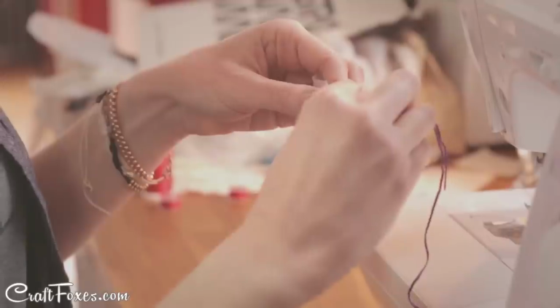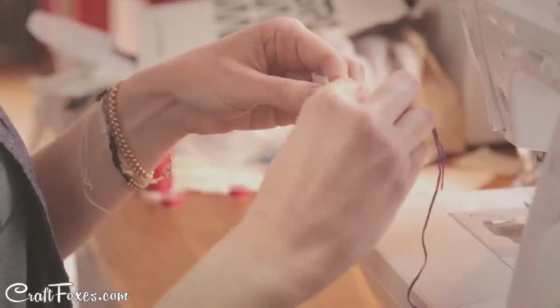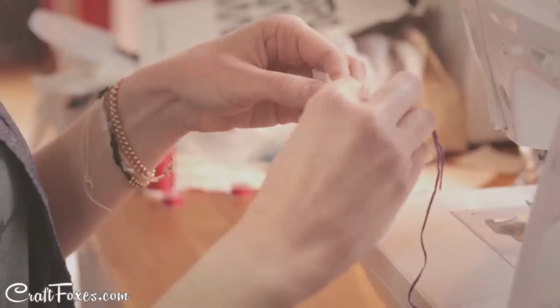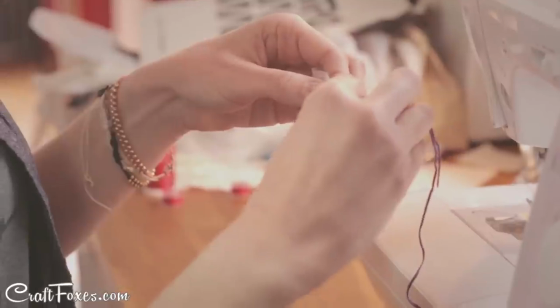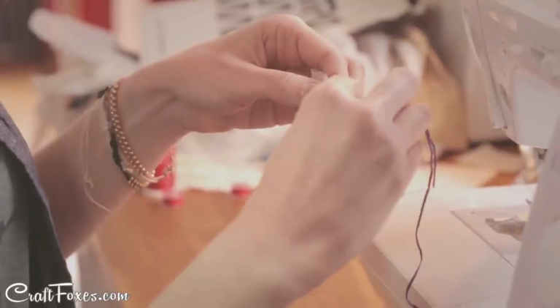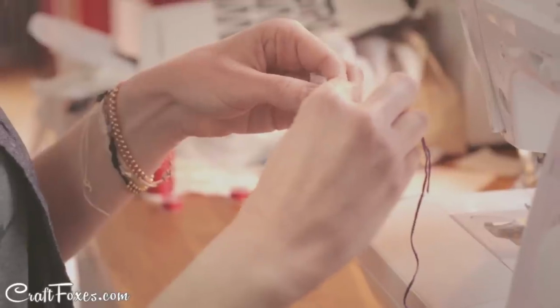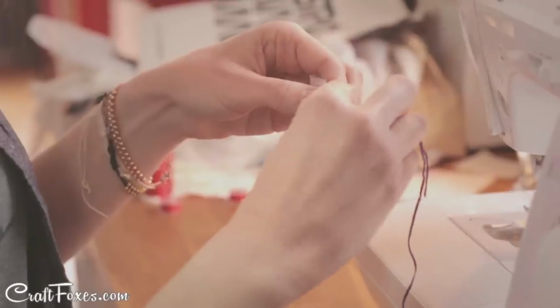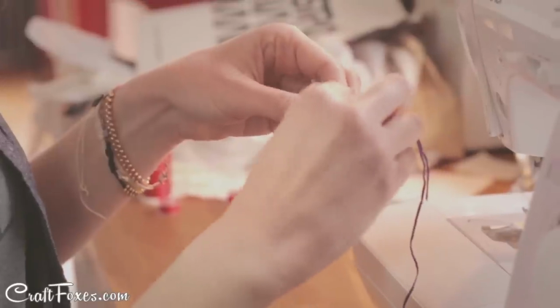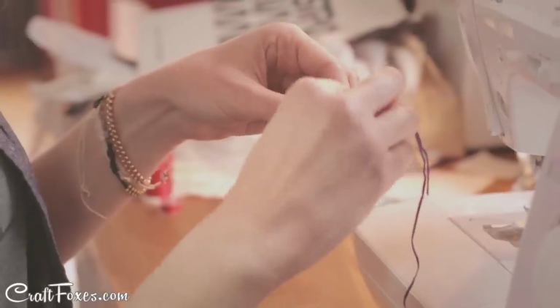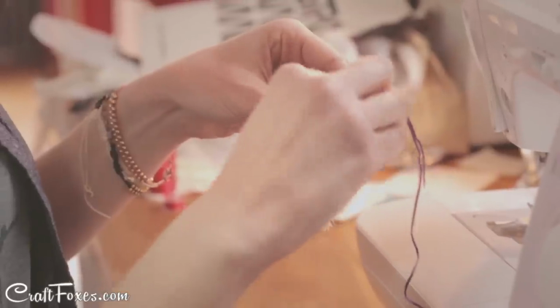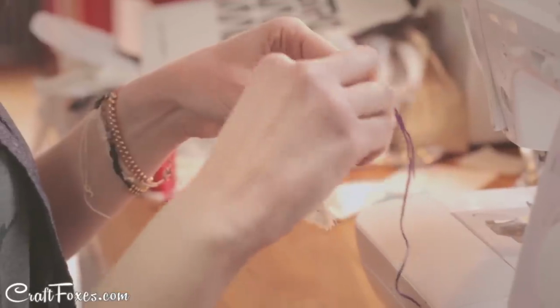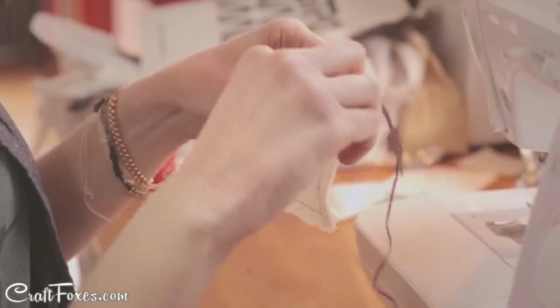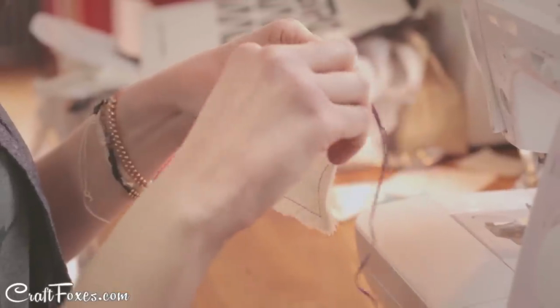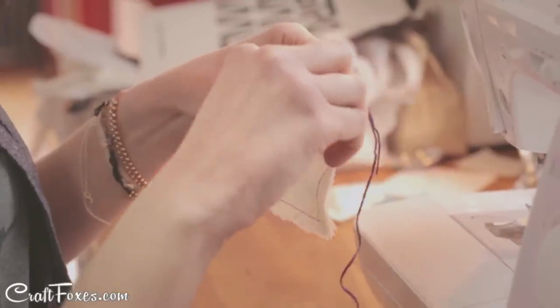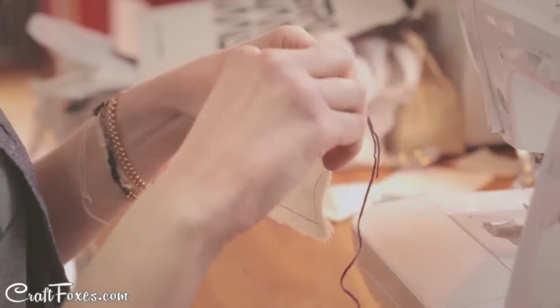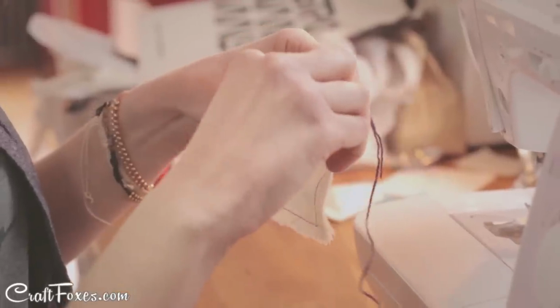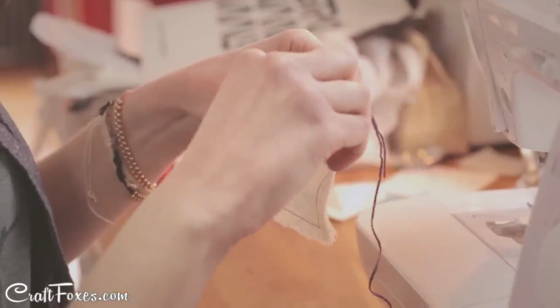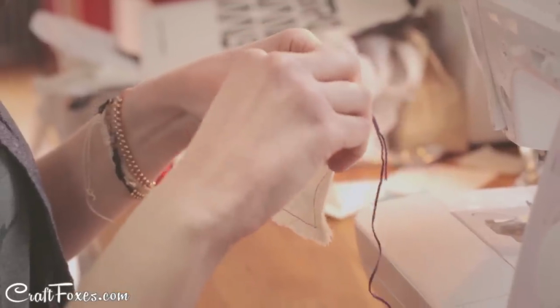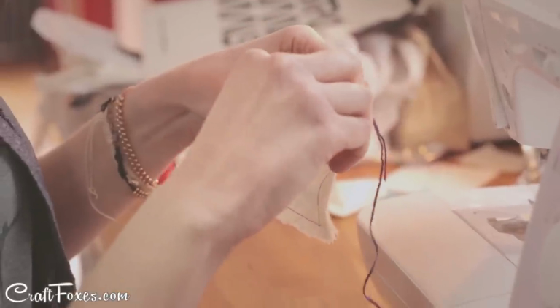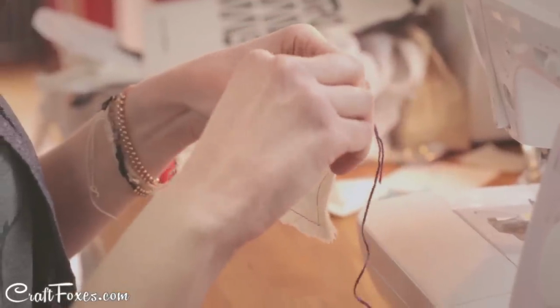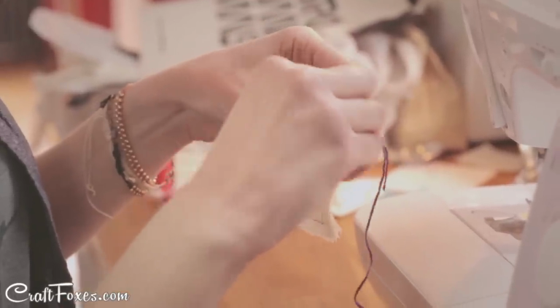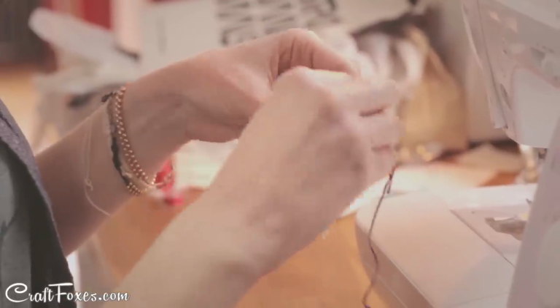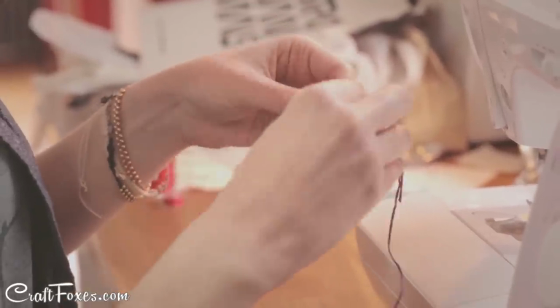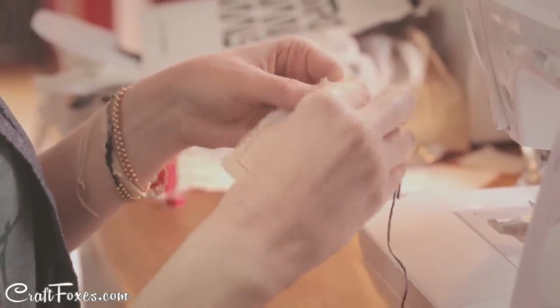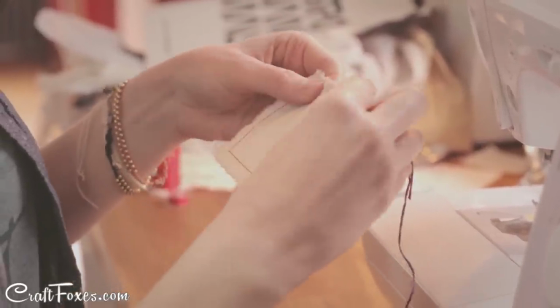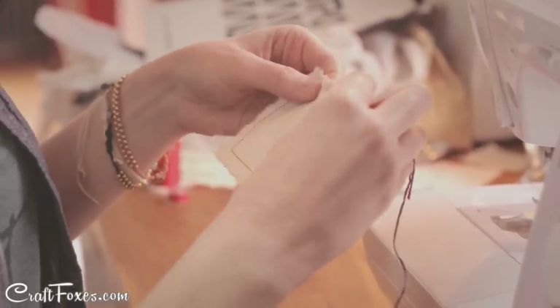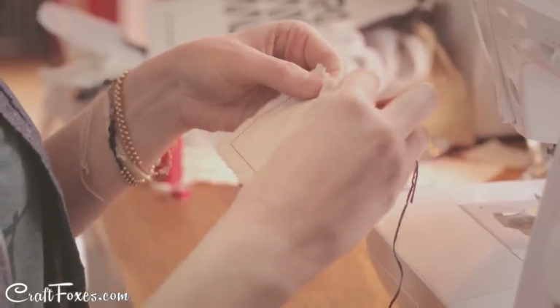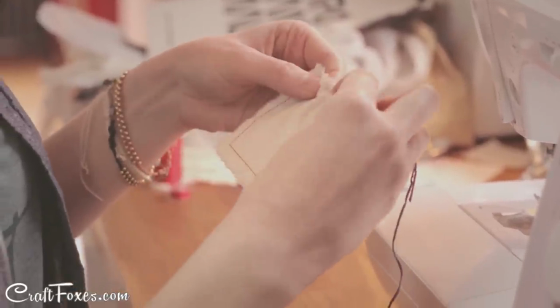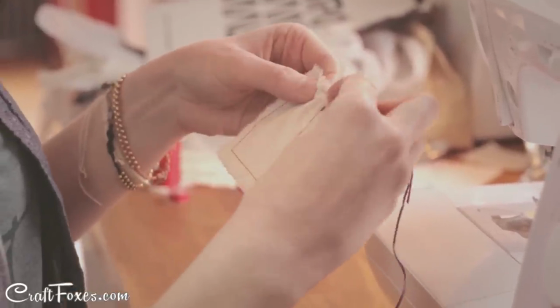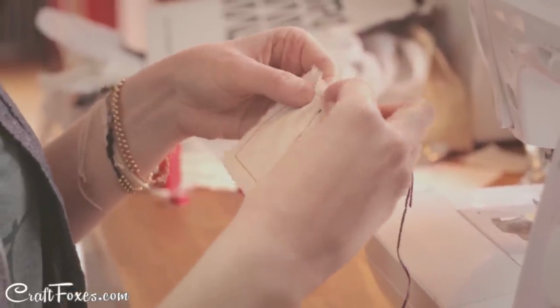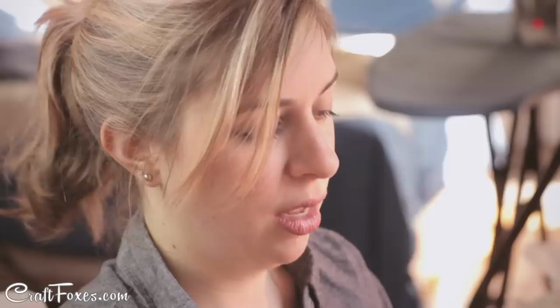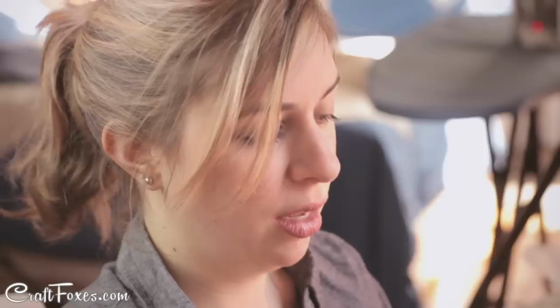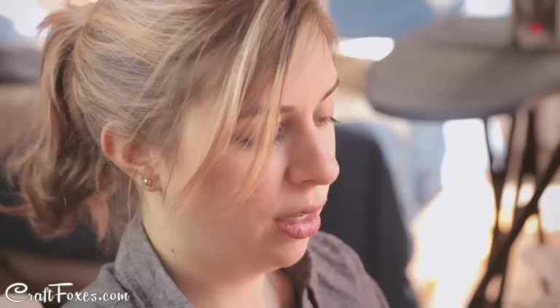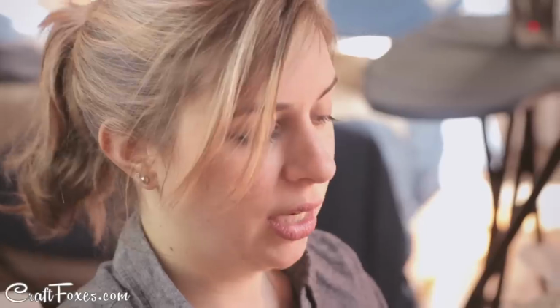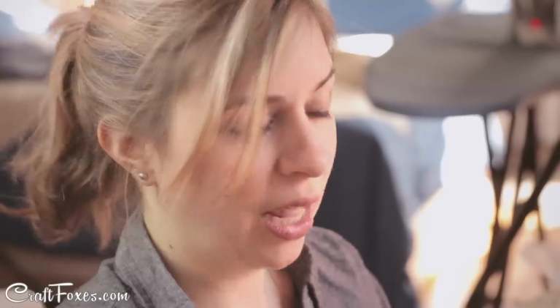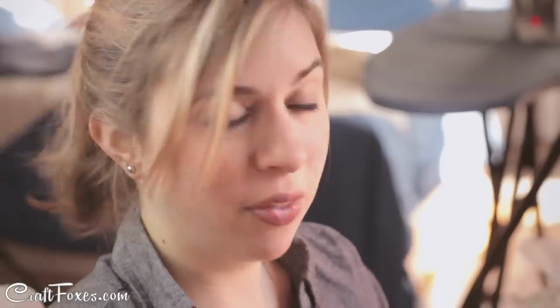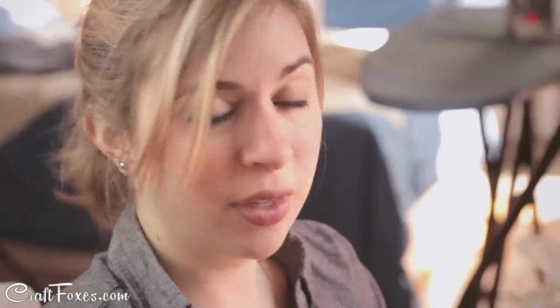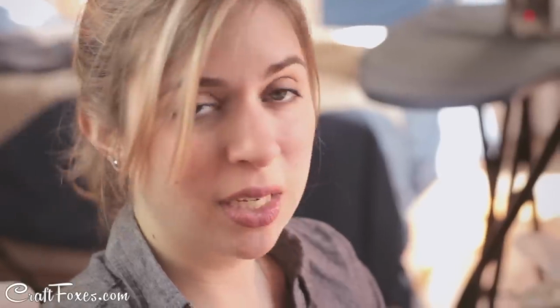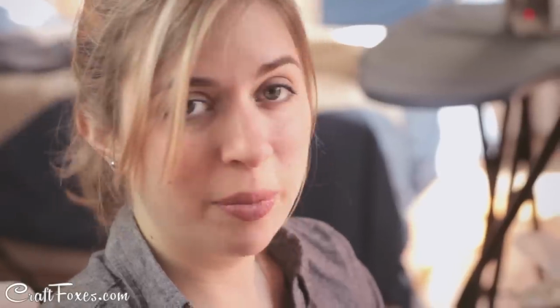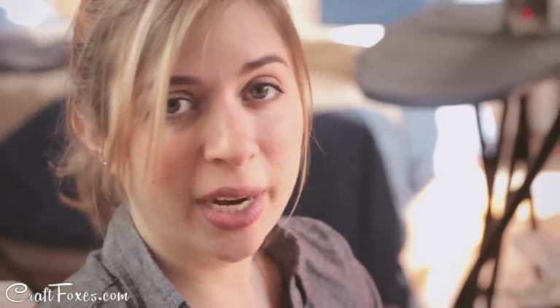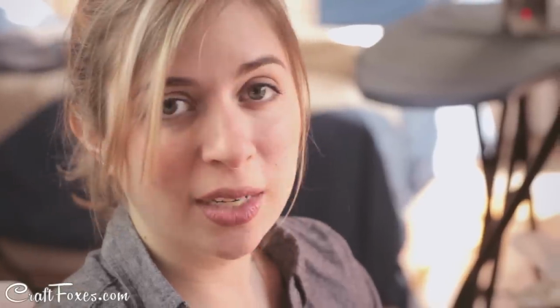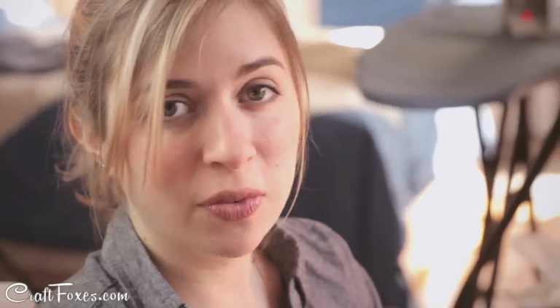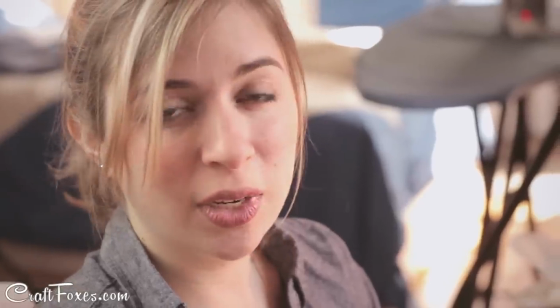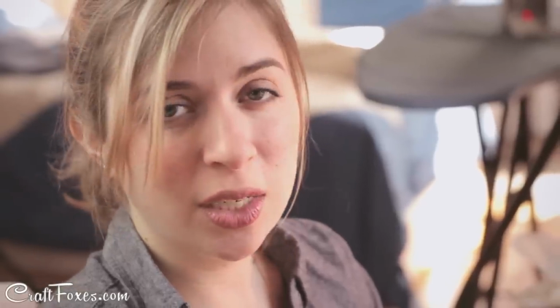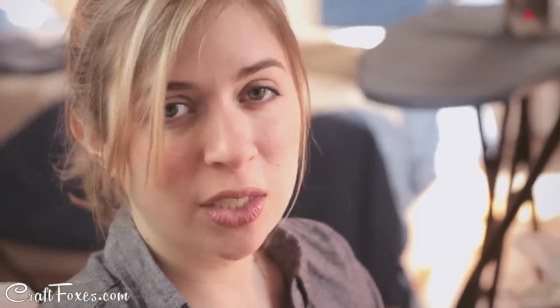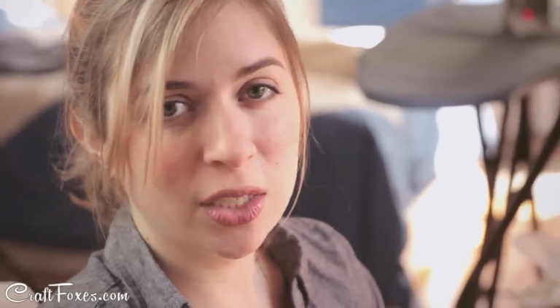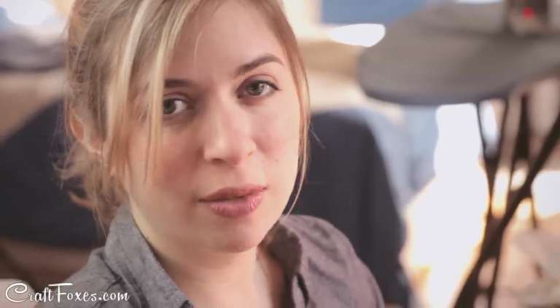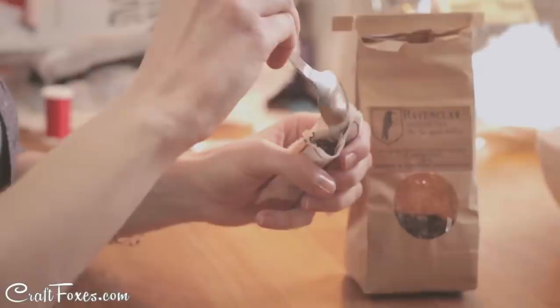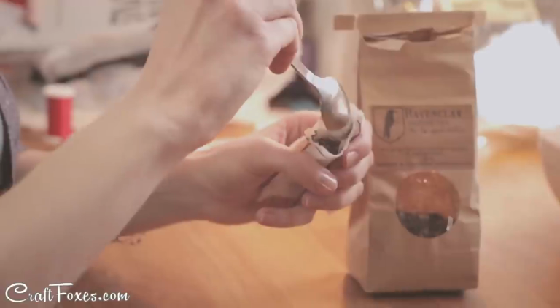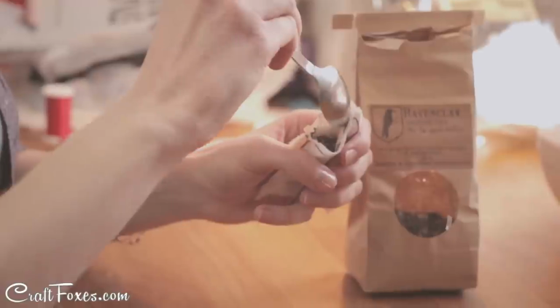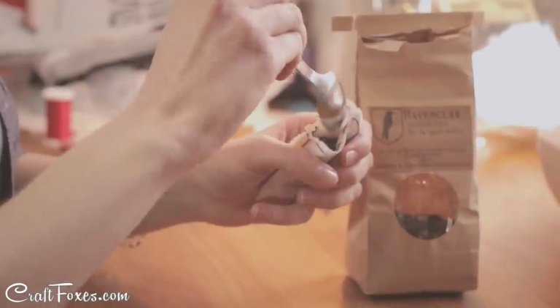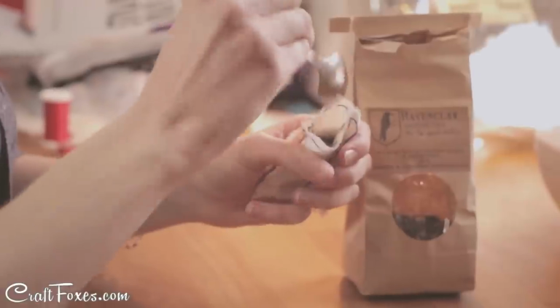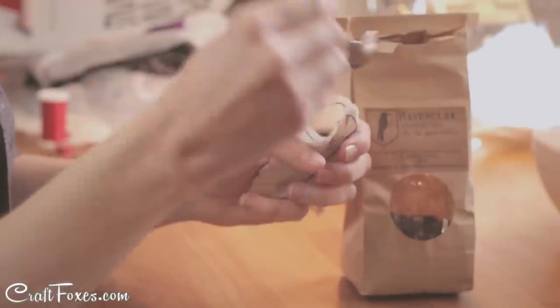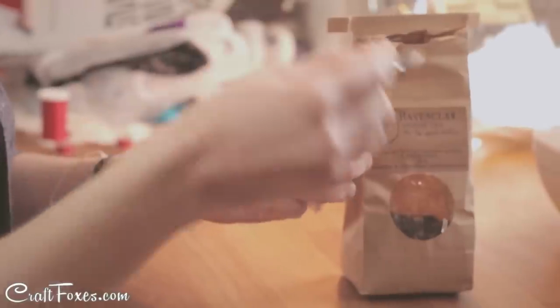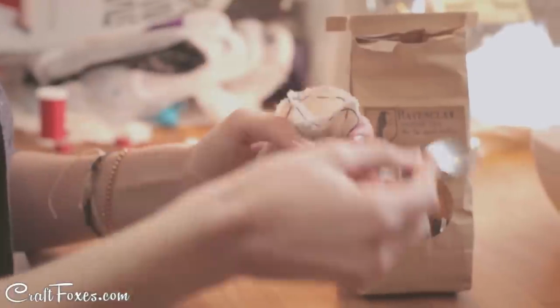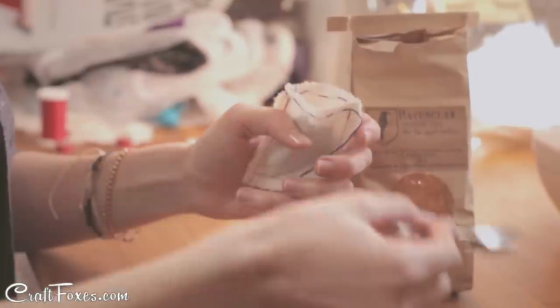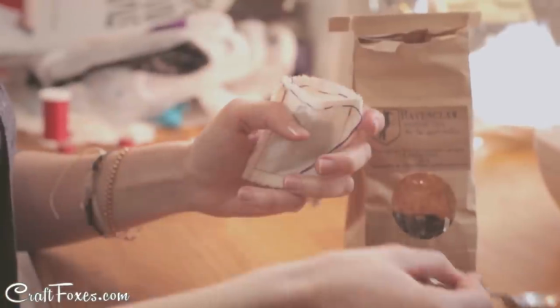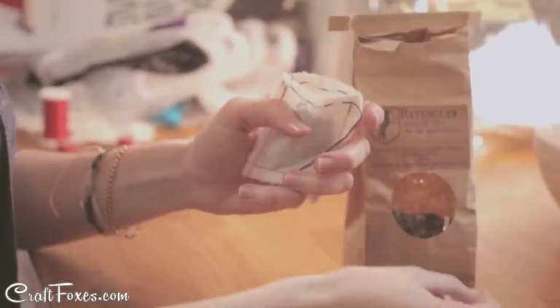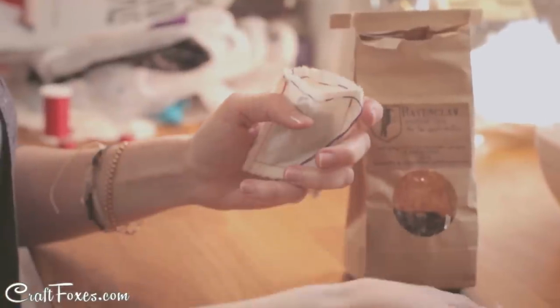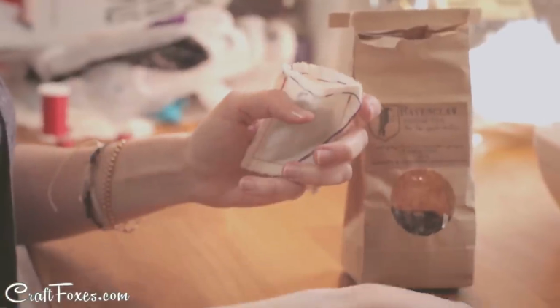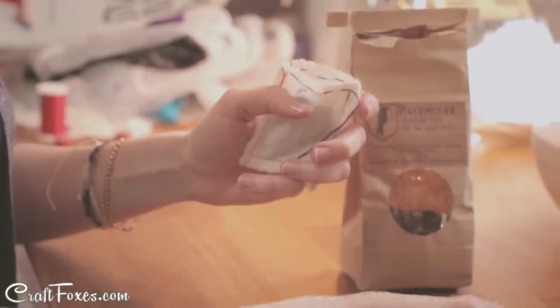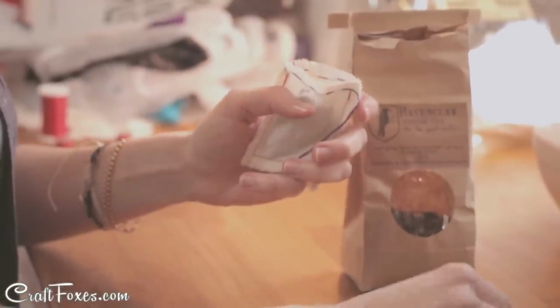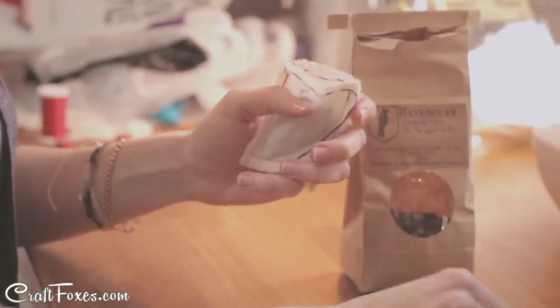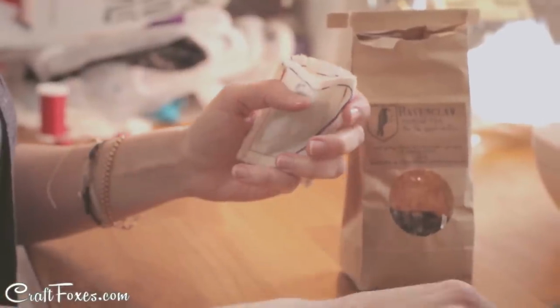Cinch the top with a larger thread like embroidery floss. Now that the teabag is finished, you just fill it with your favorite loose leaf tea.